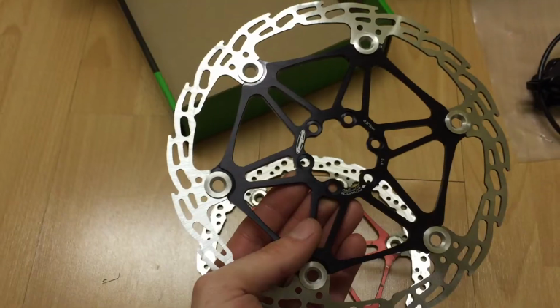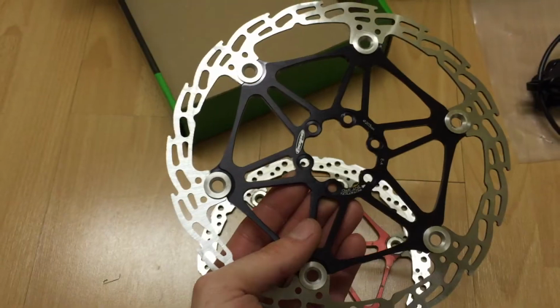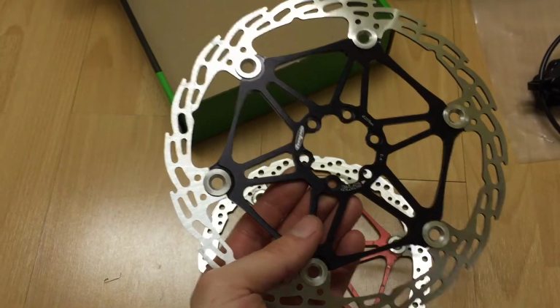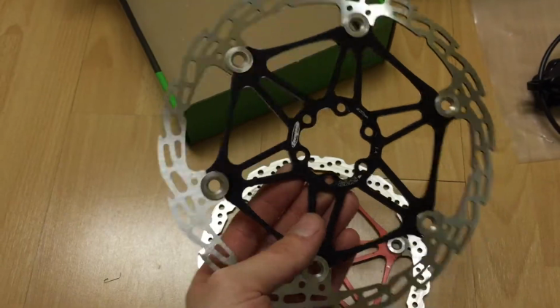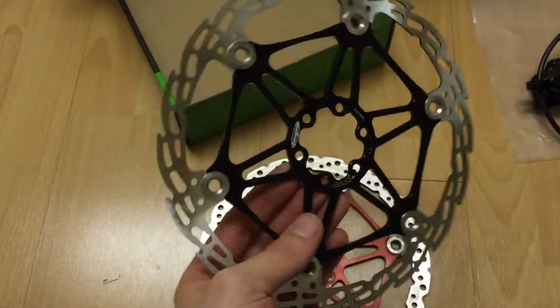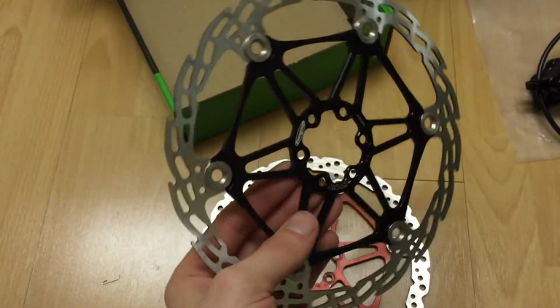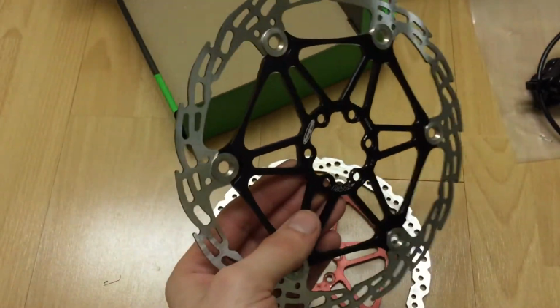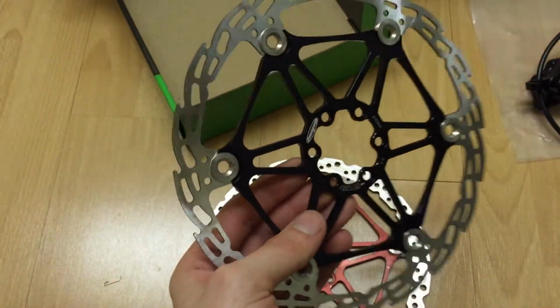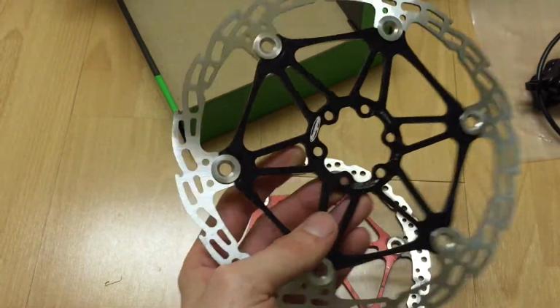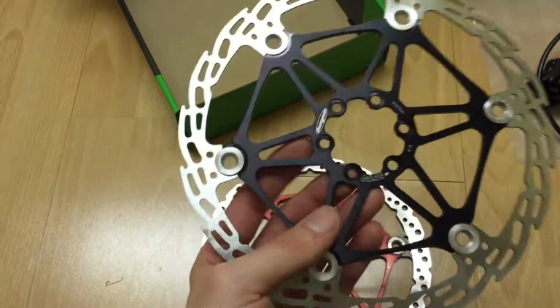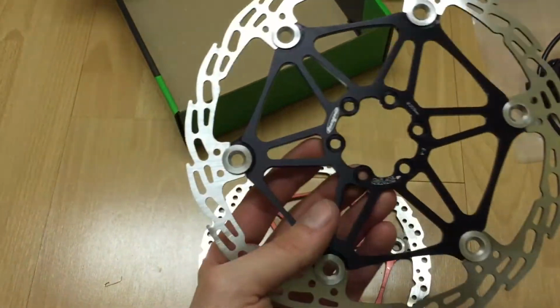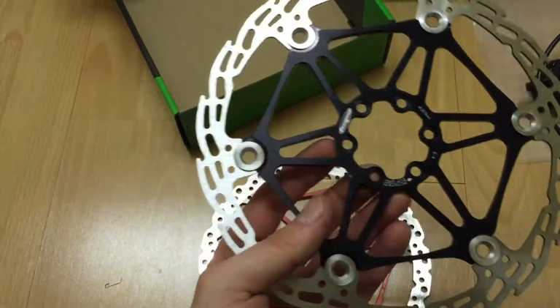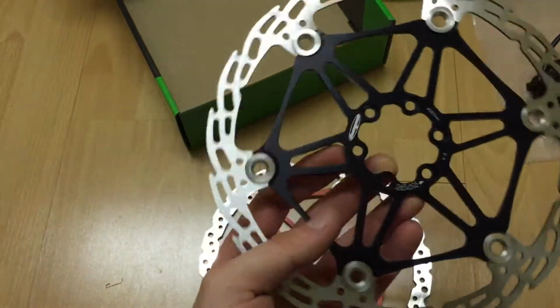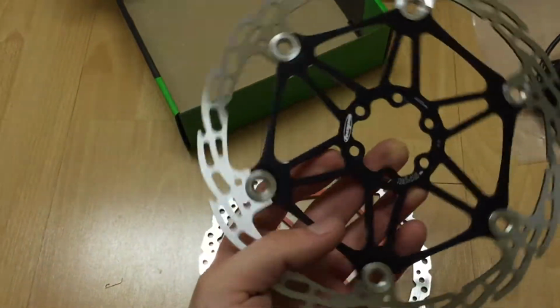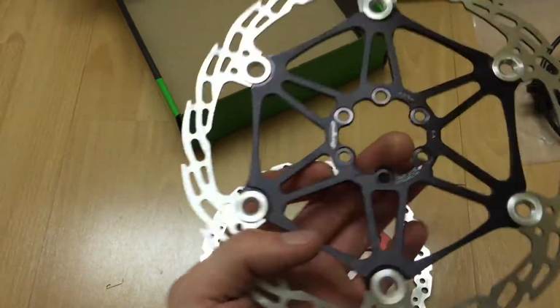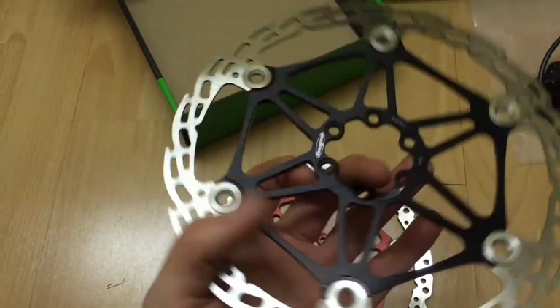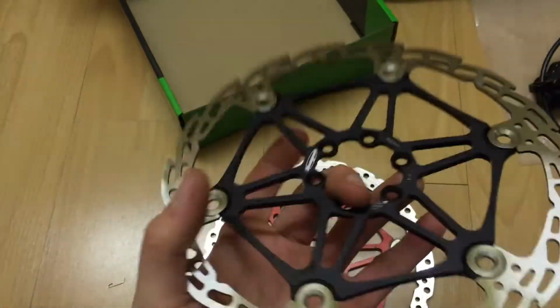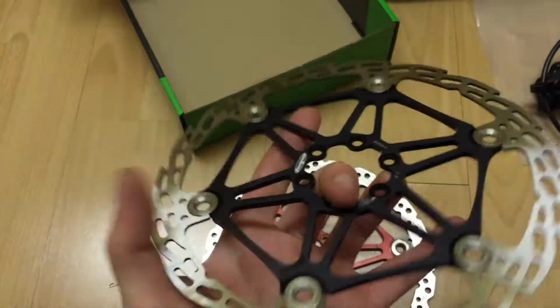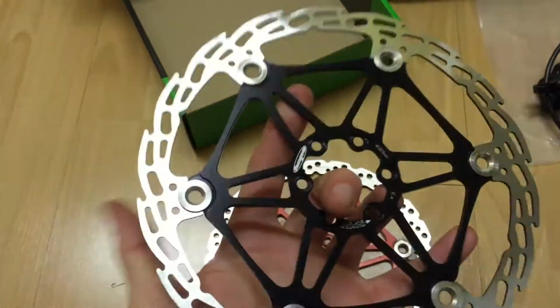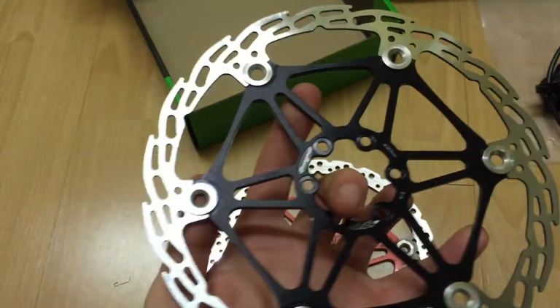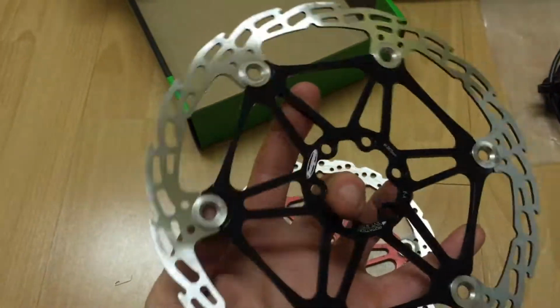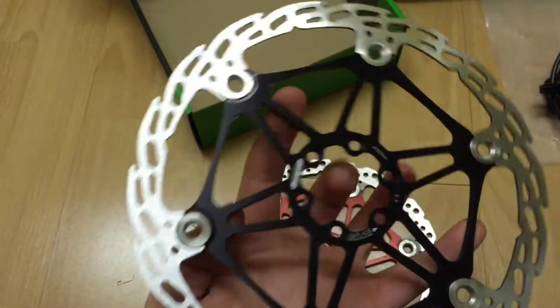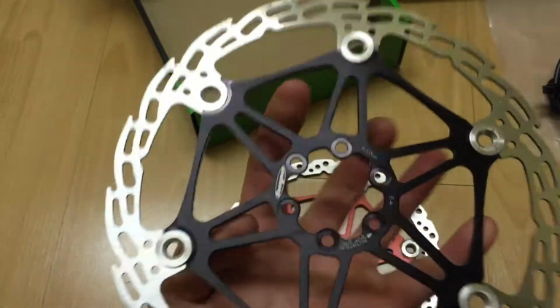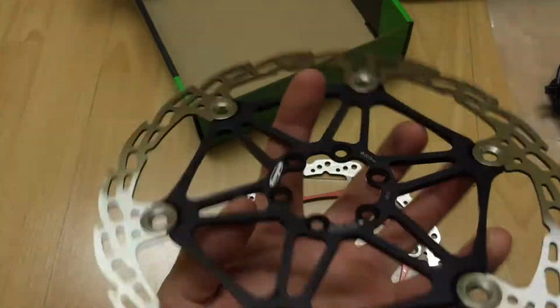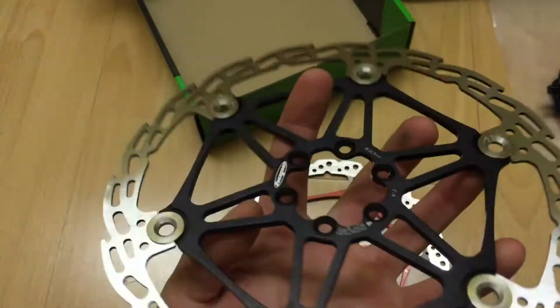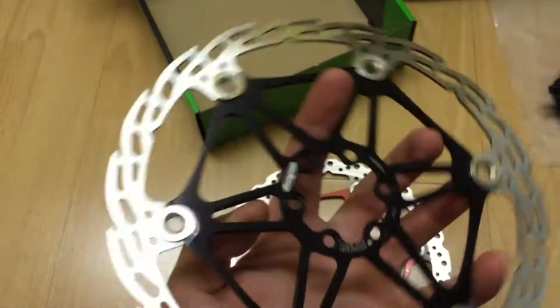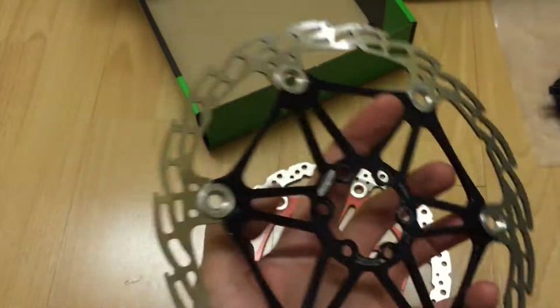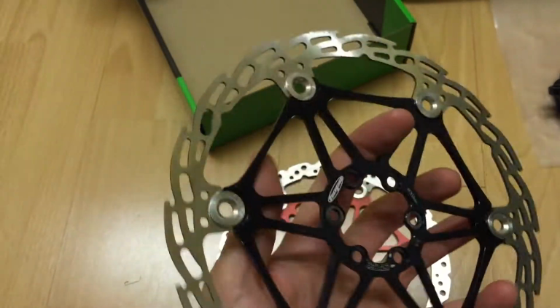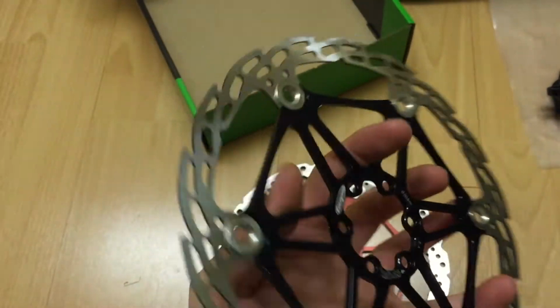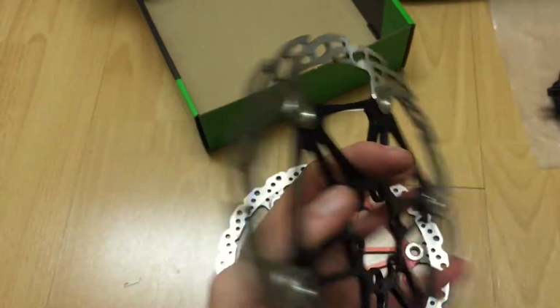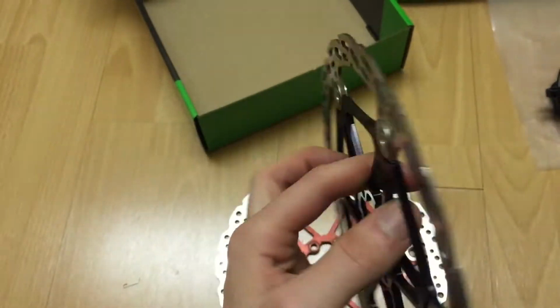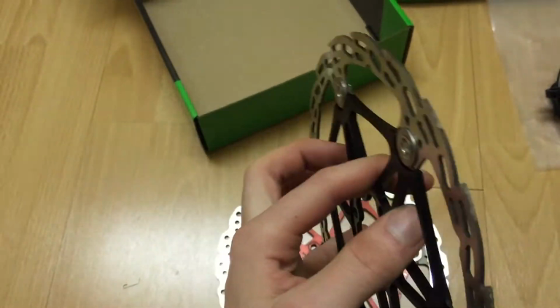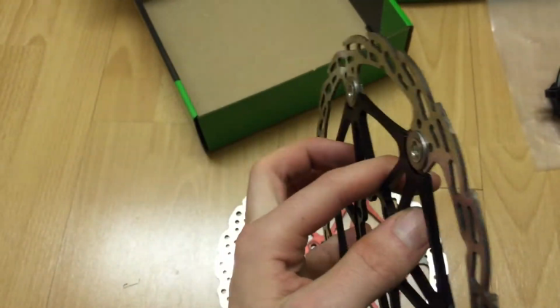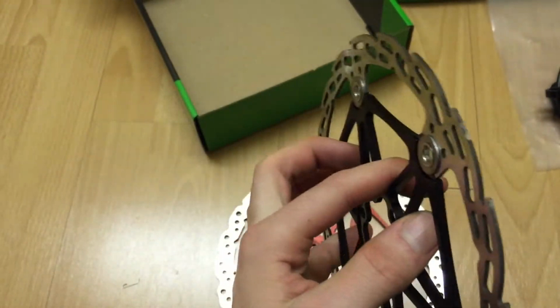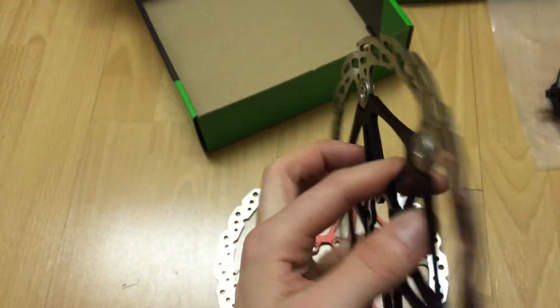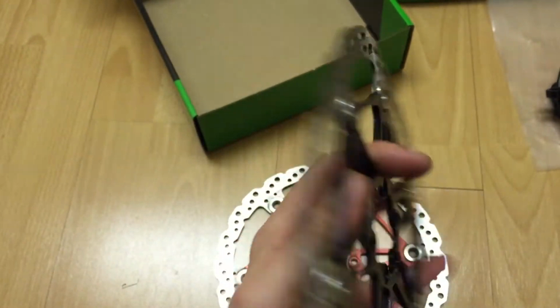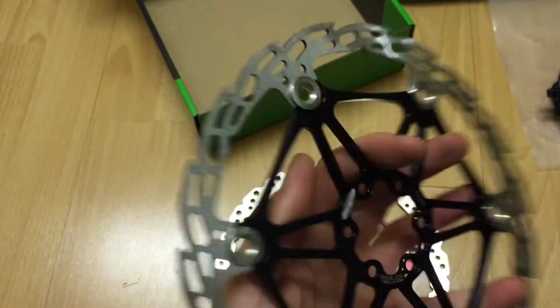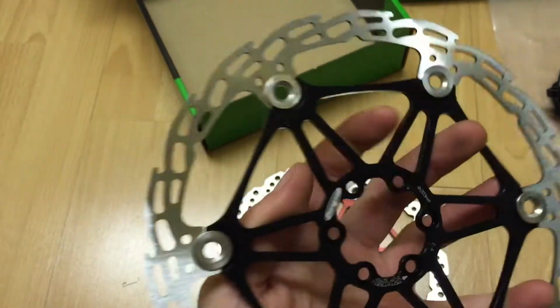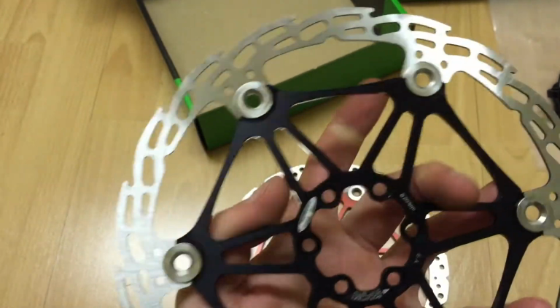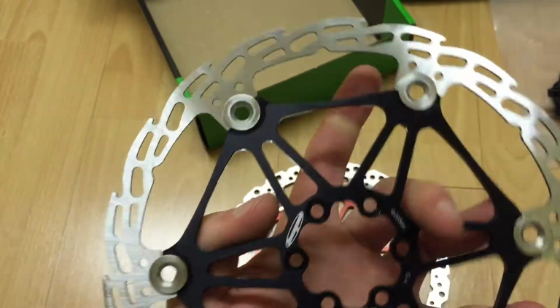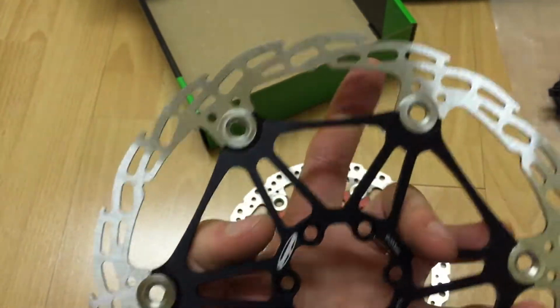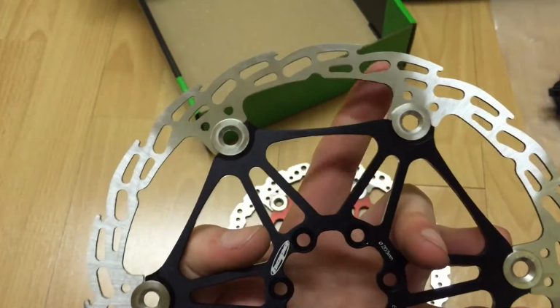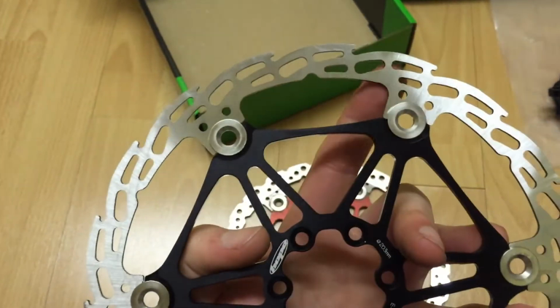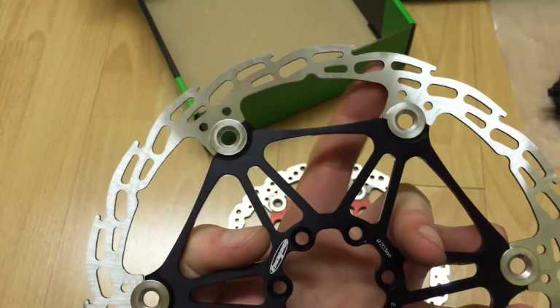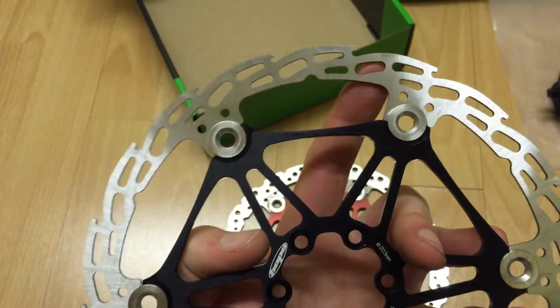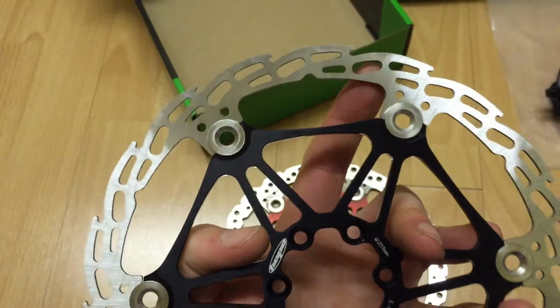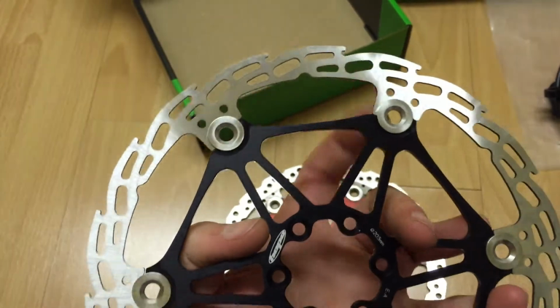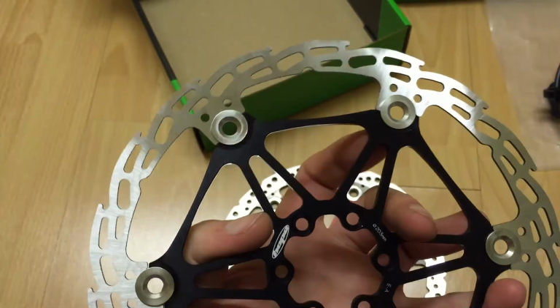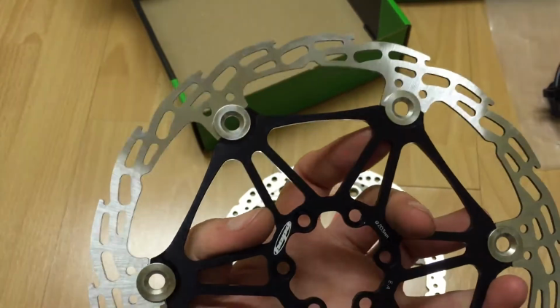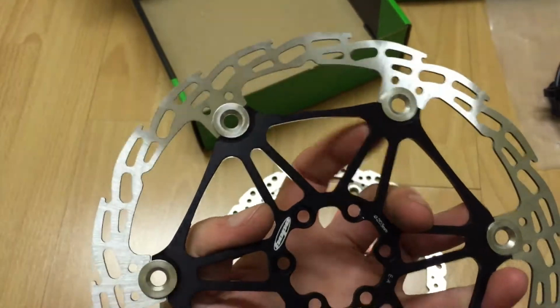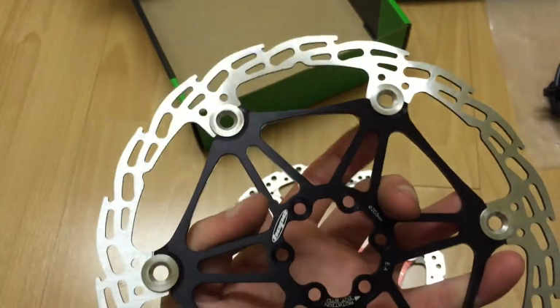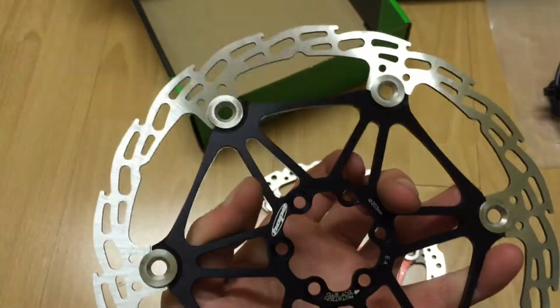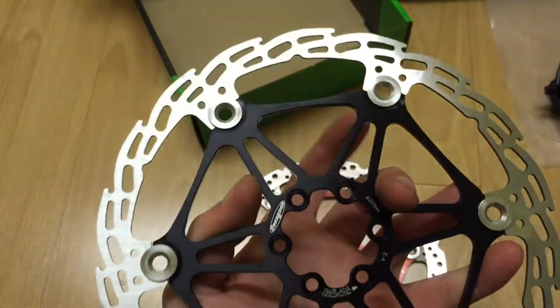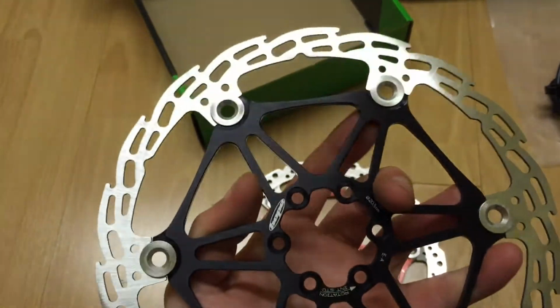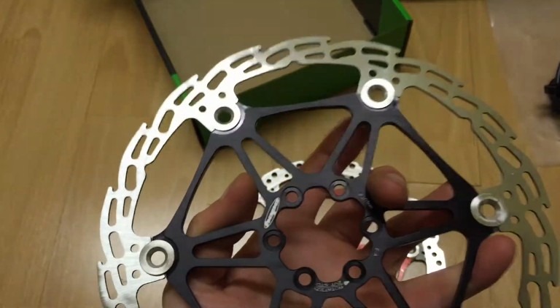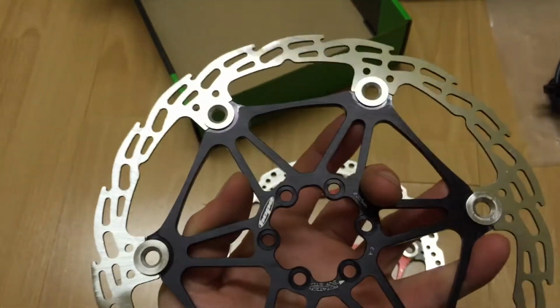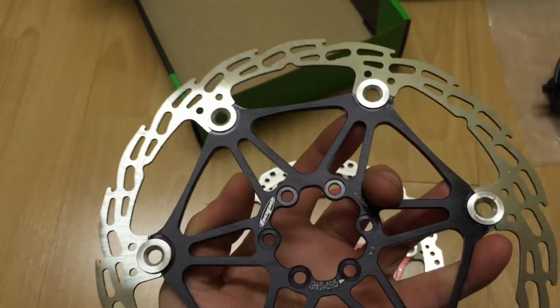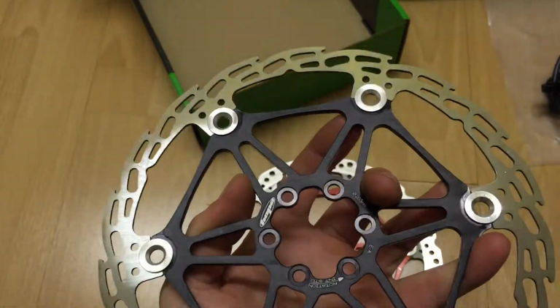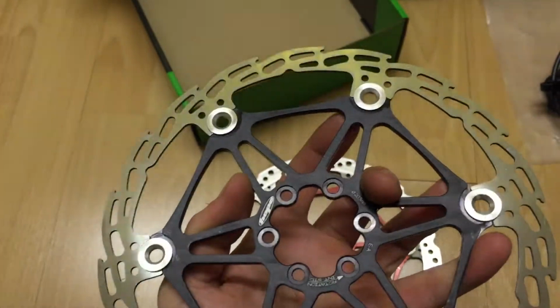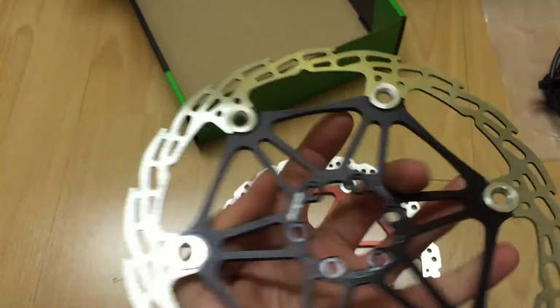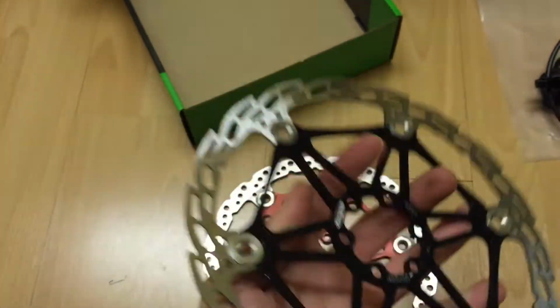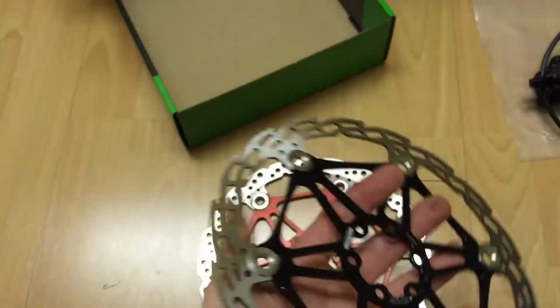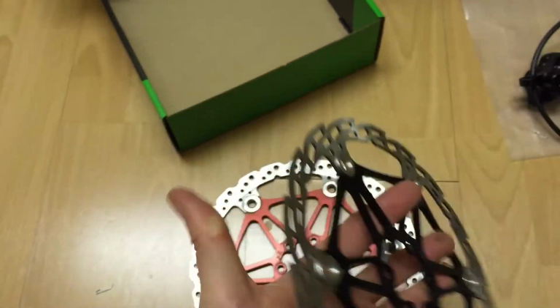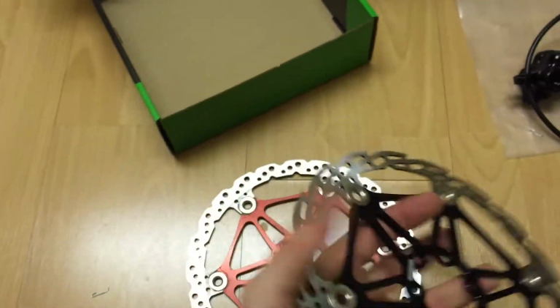Here's a look at the rotor. This is the saw one — they also do it in a round version, and in a non-floating version.